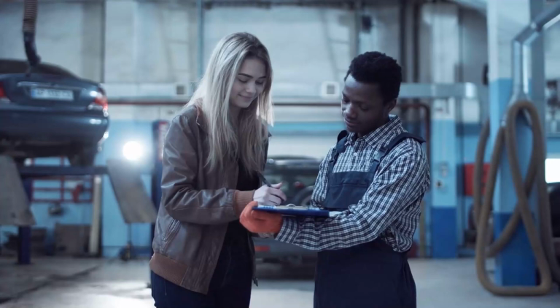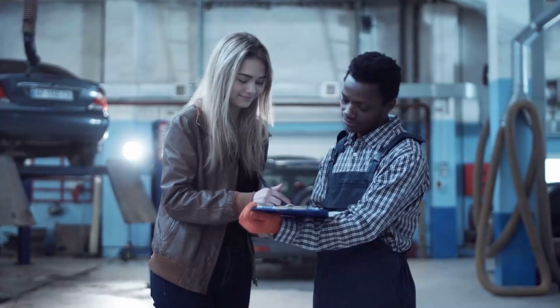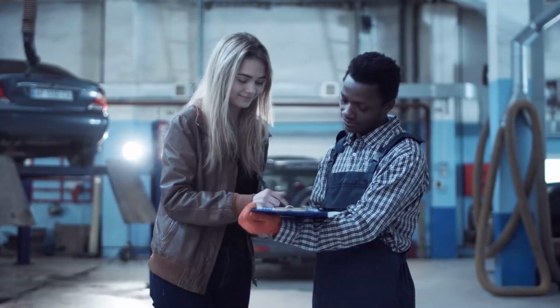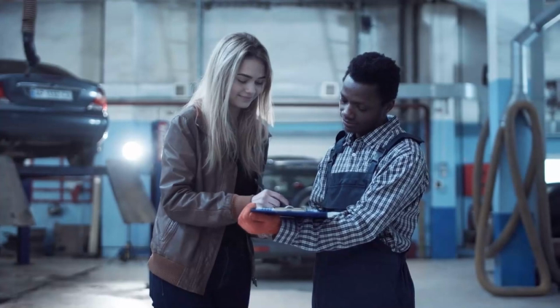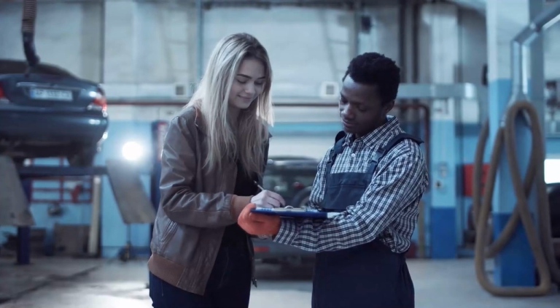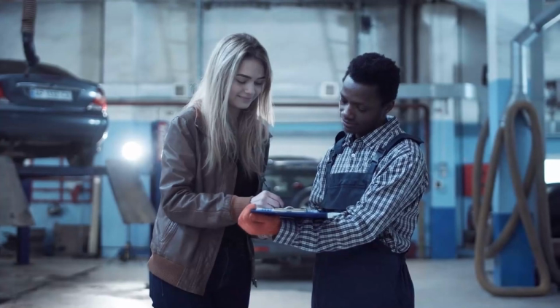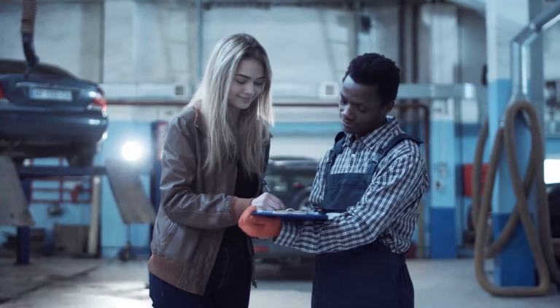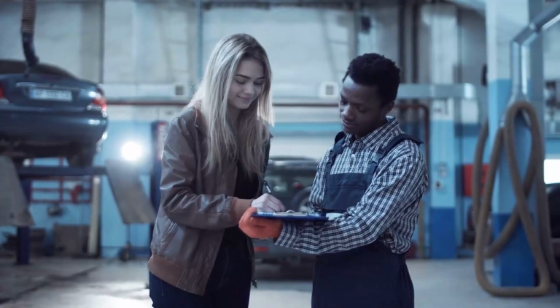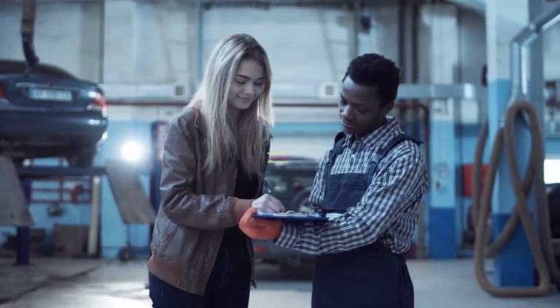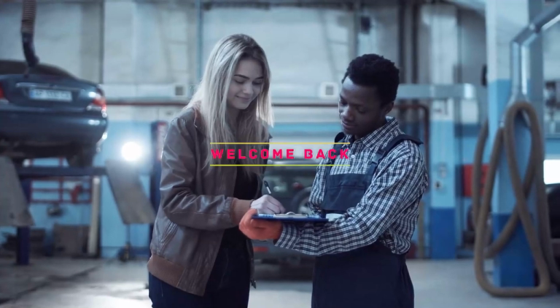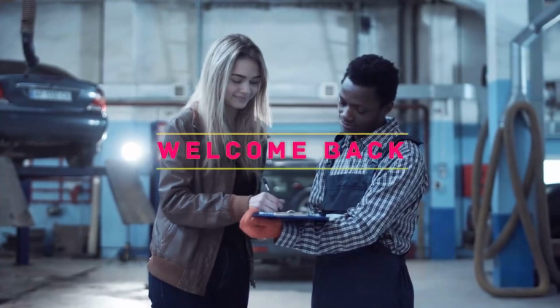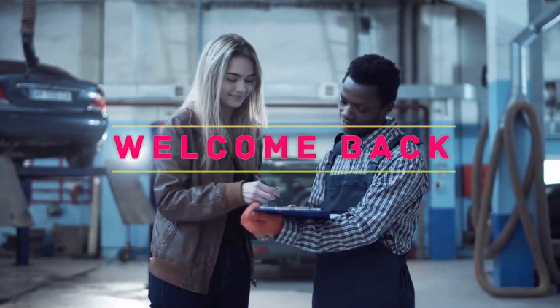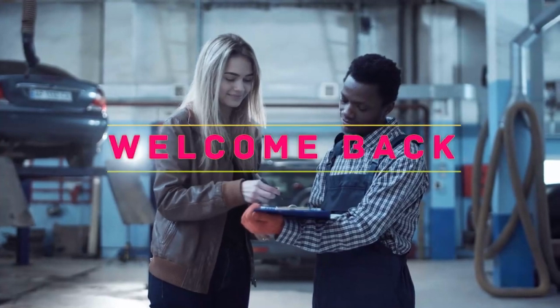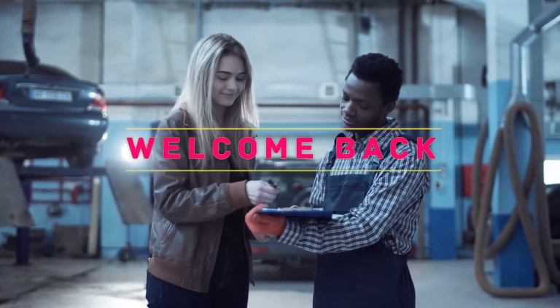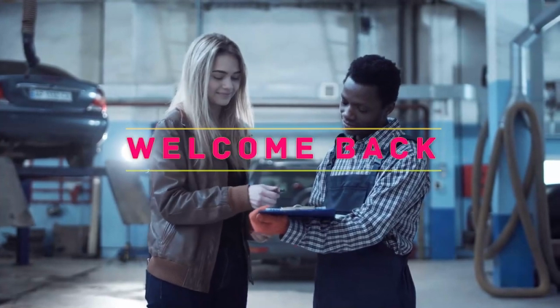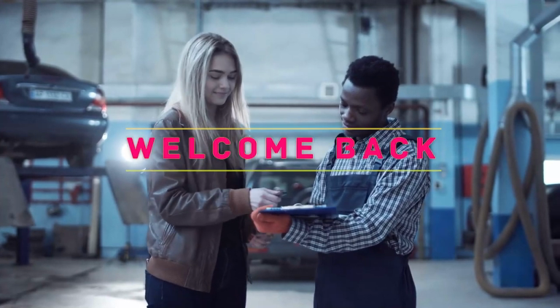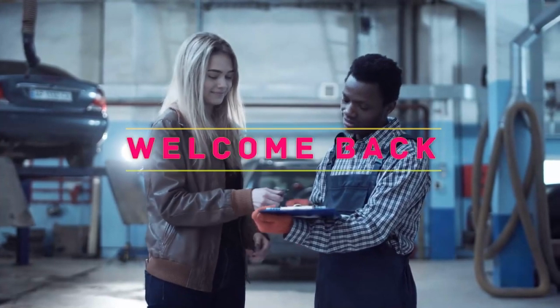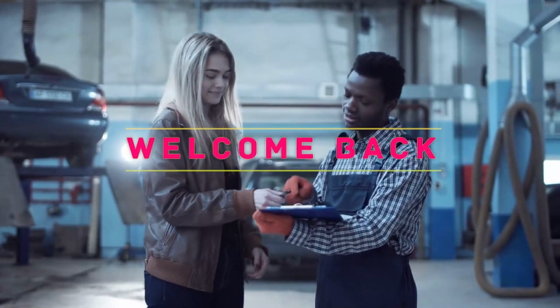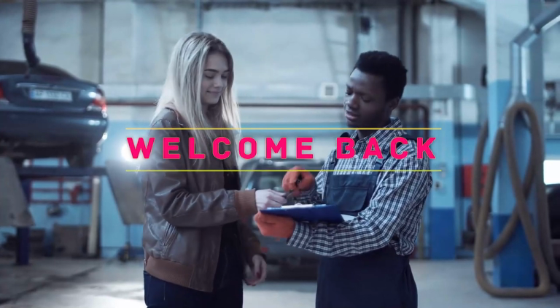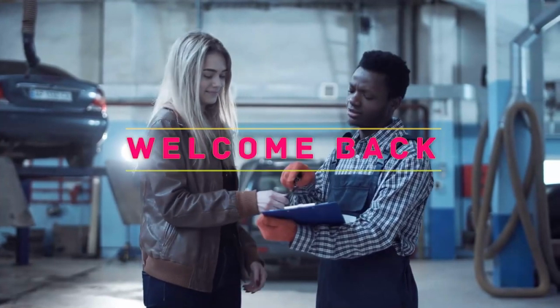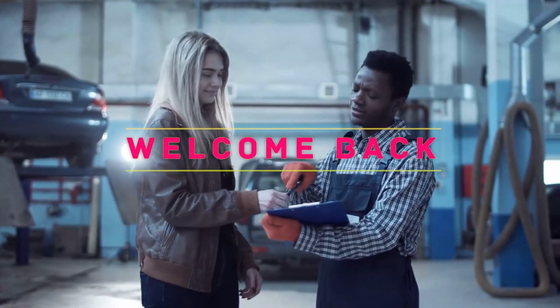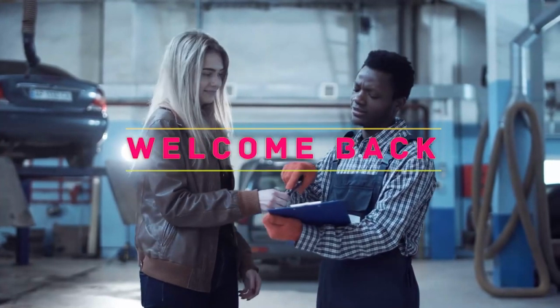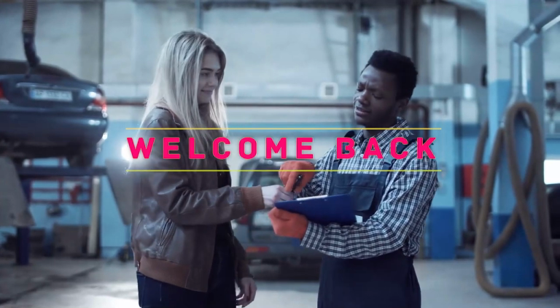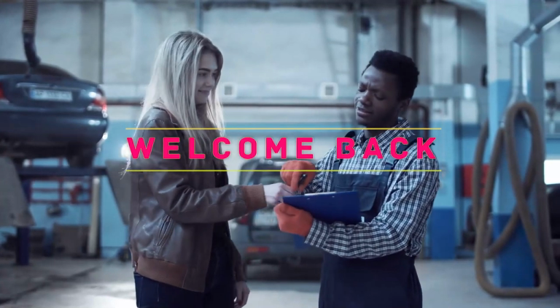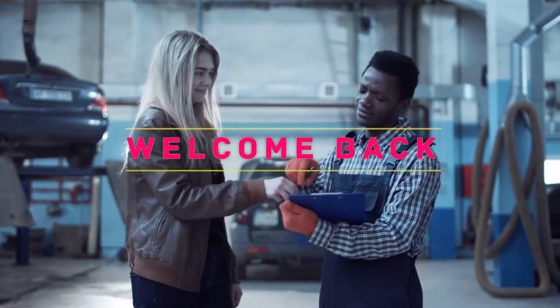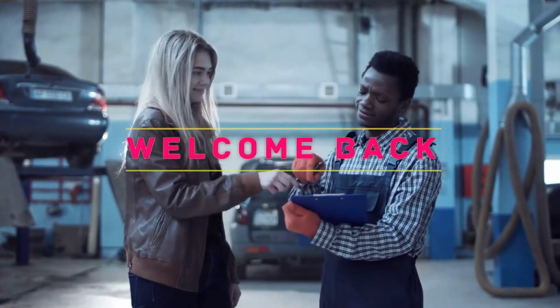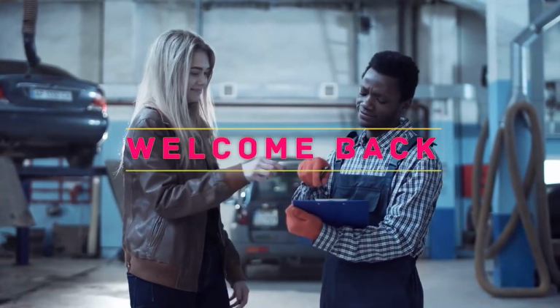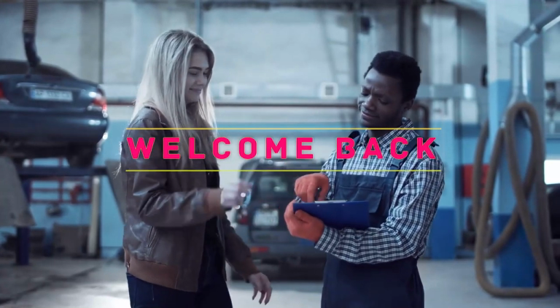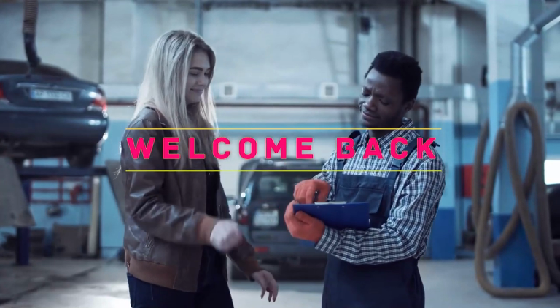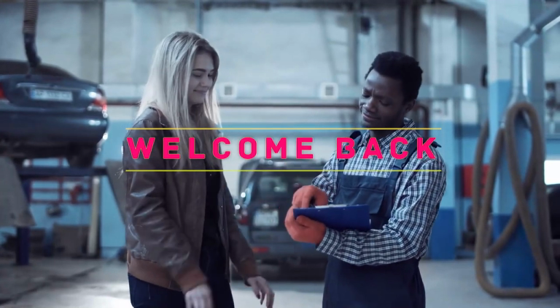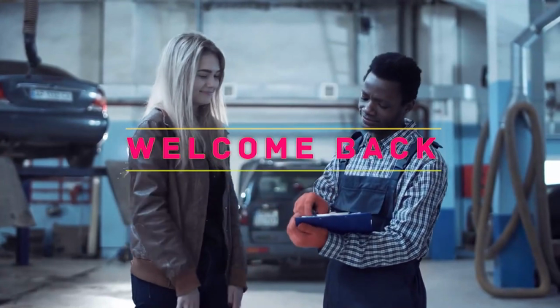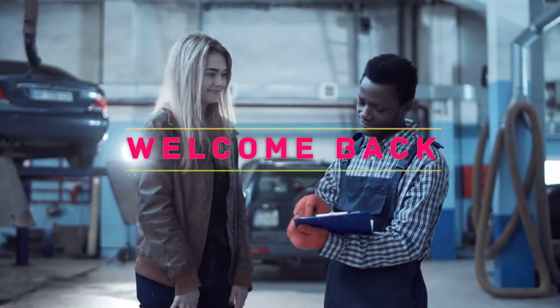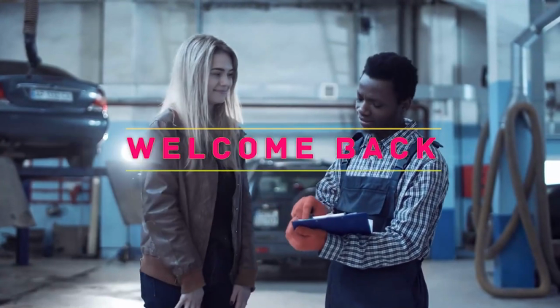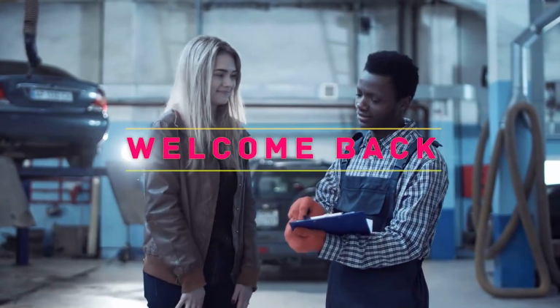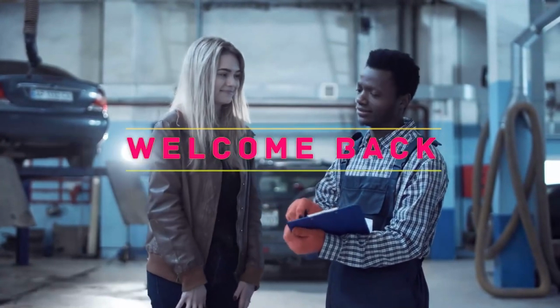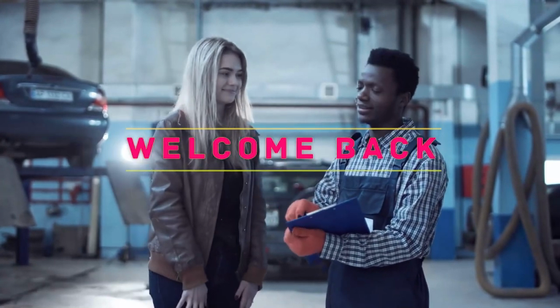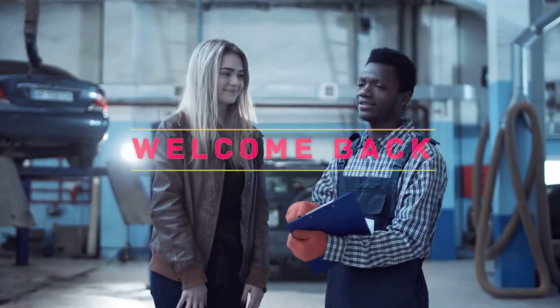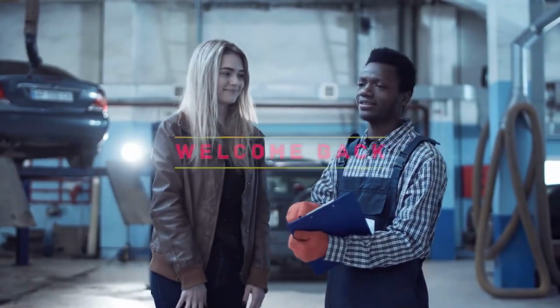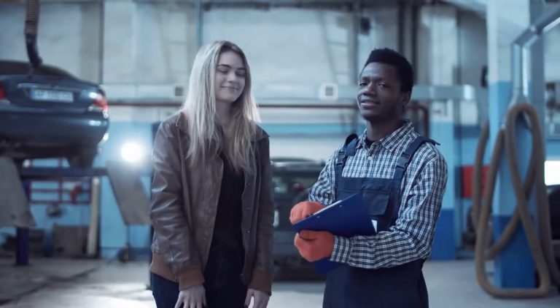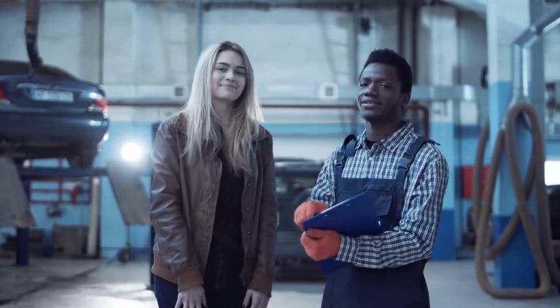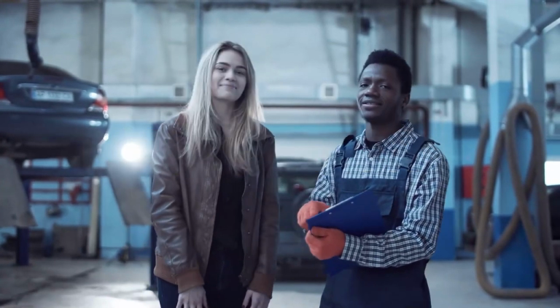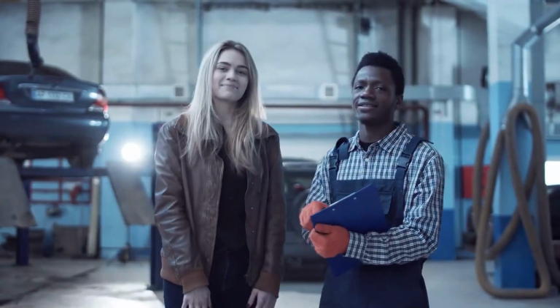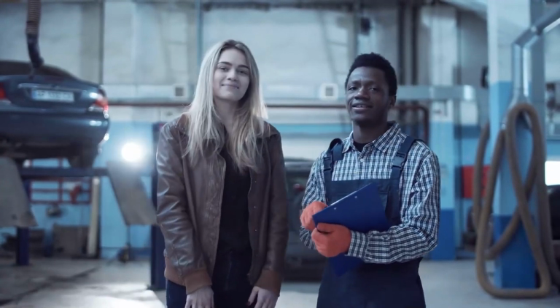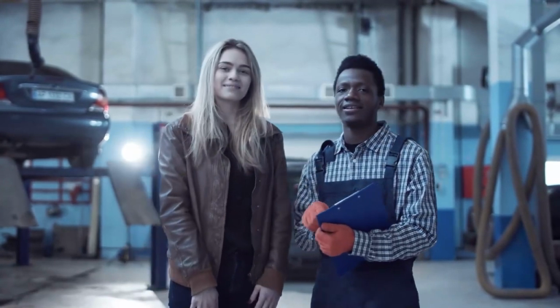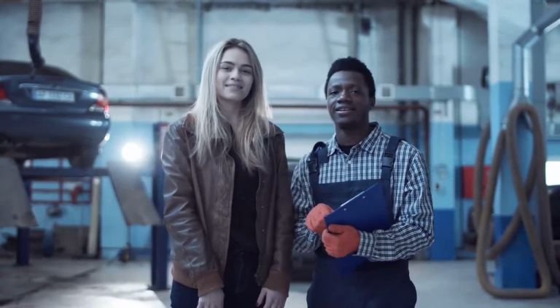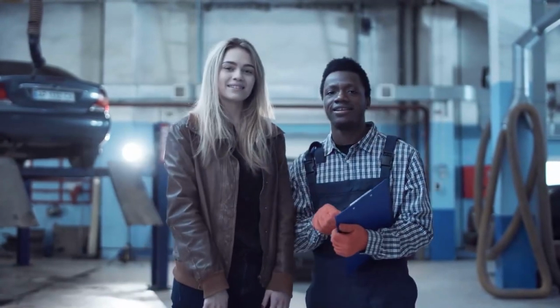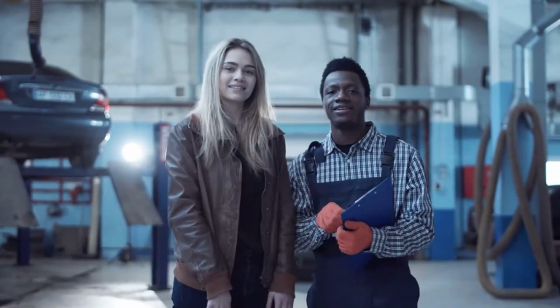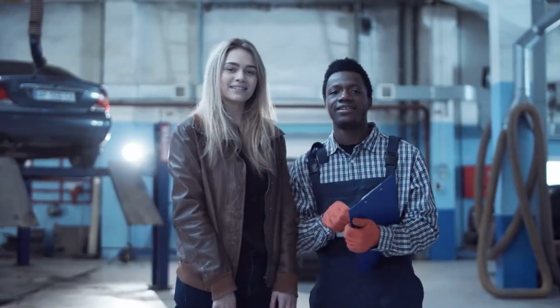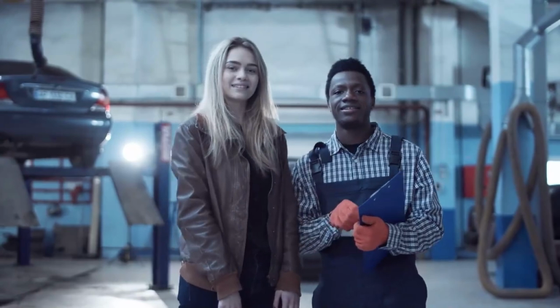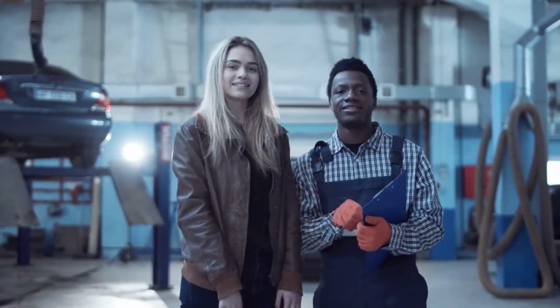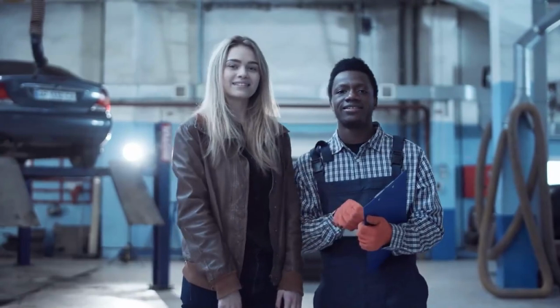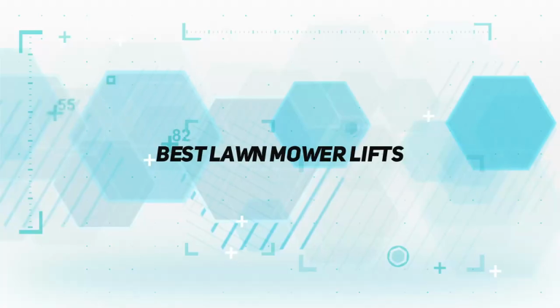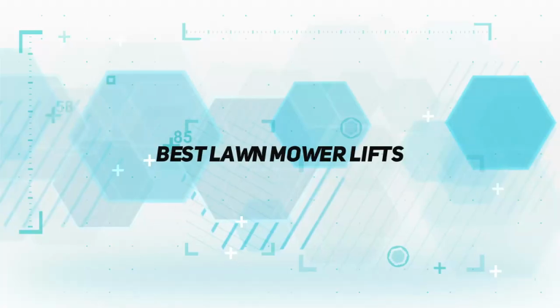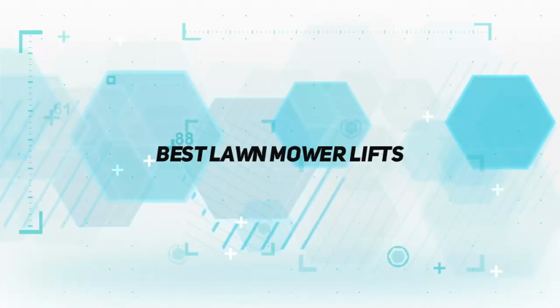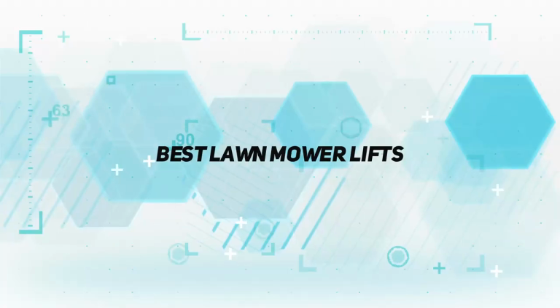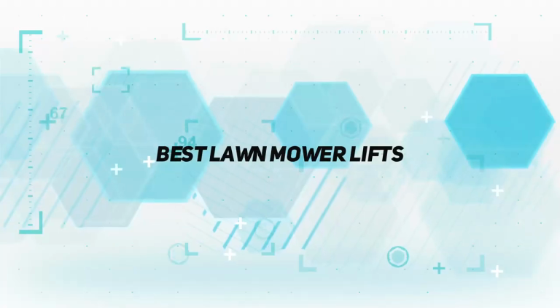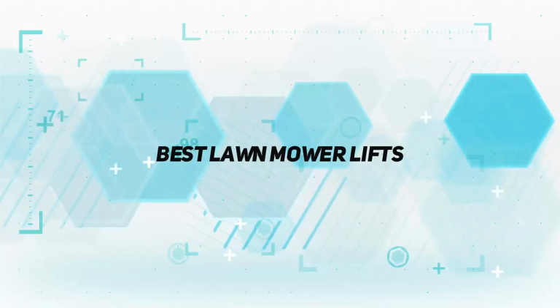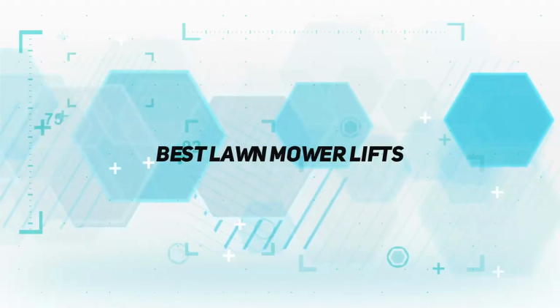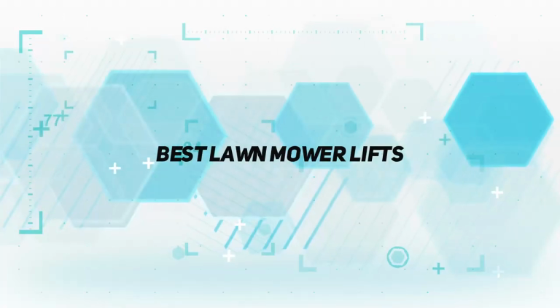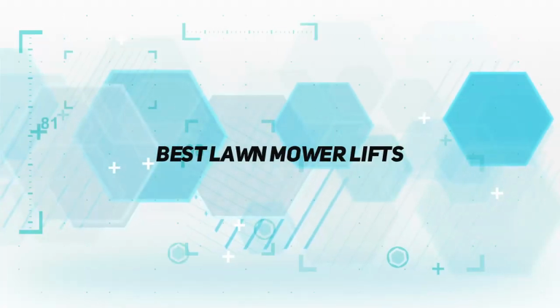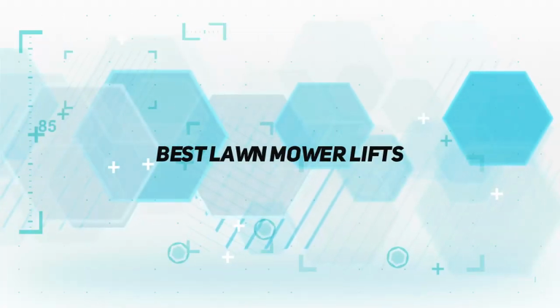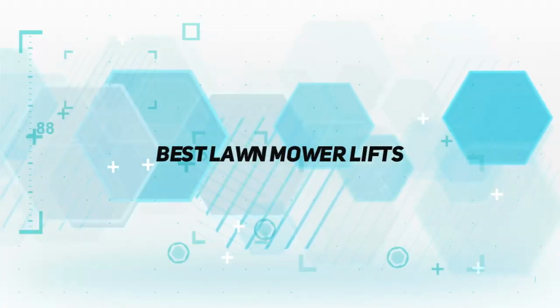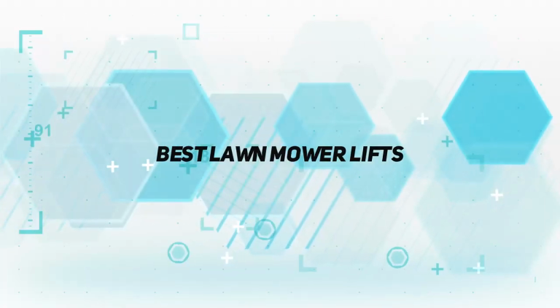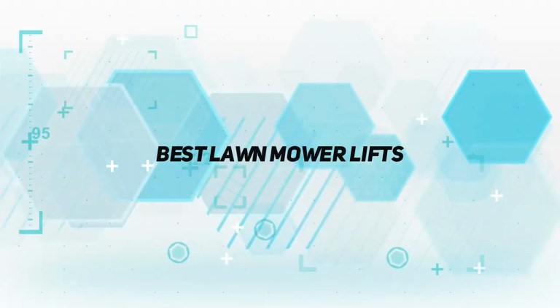Hey, welcome back to my channel. In this video, I'm gonna talk about the top 5 best lawnmower lifts.